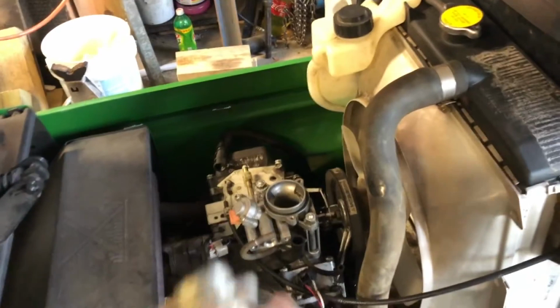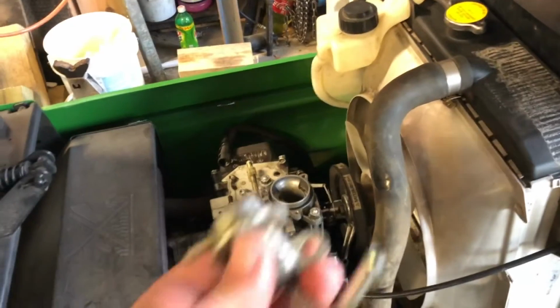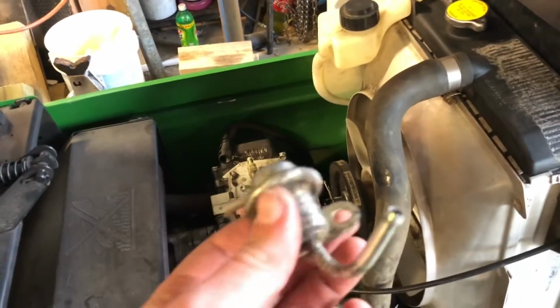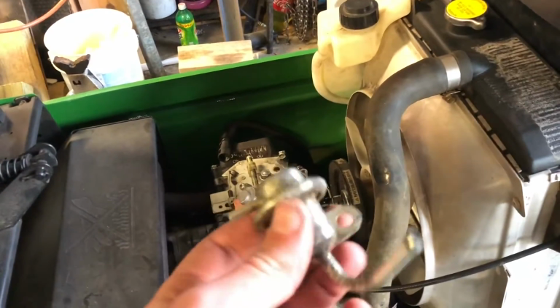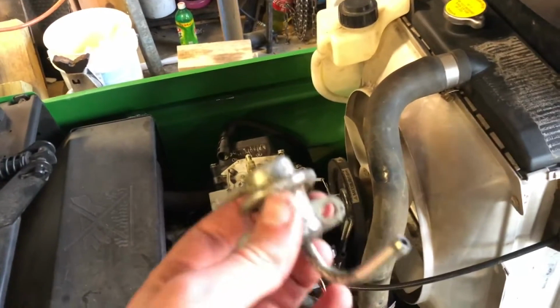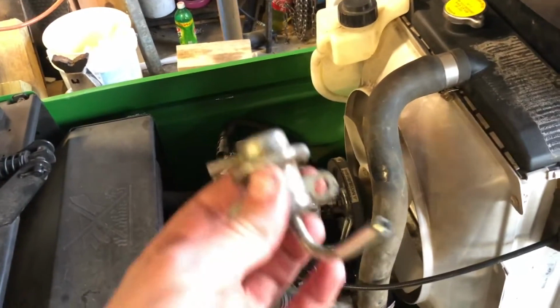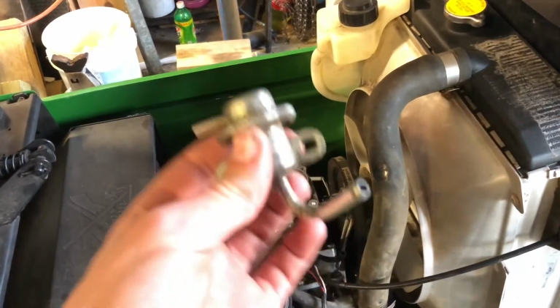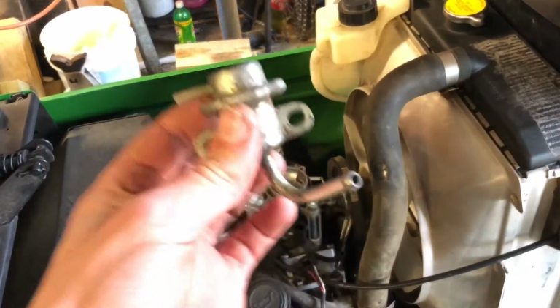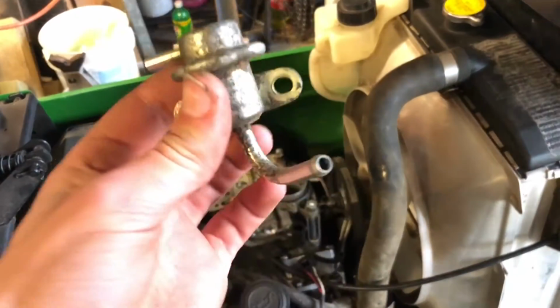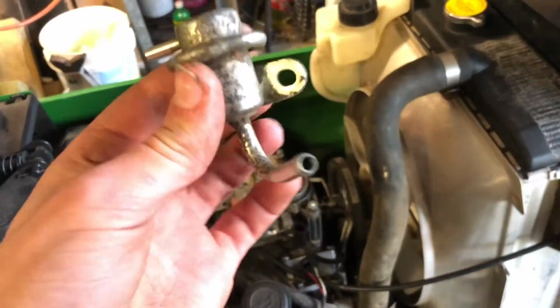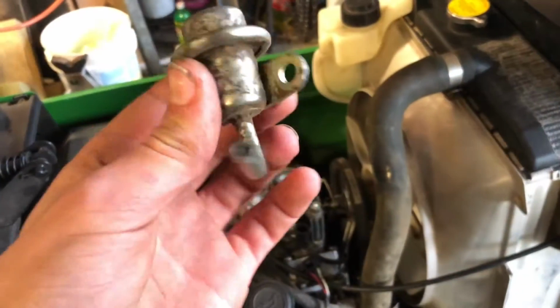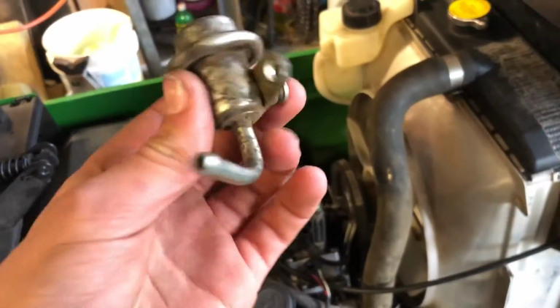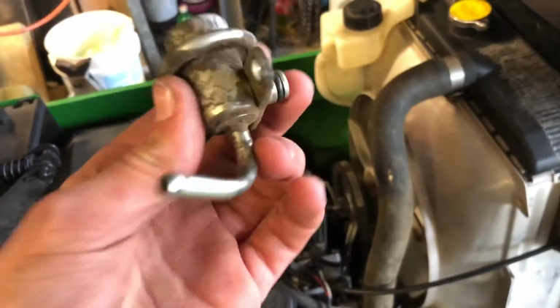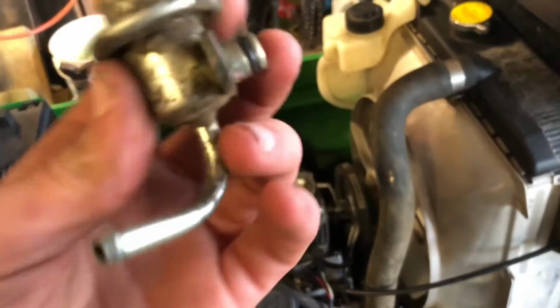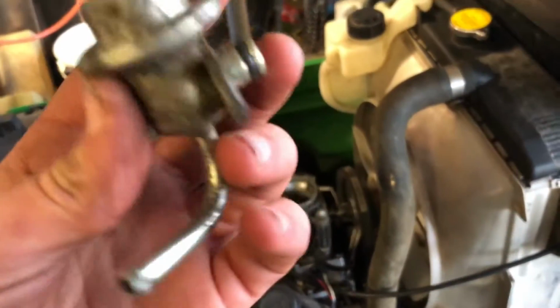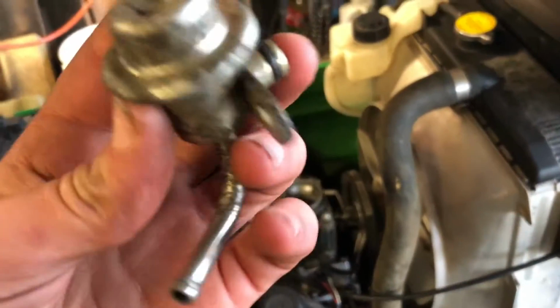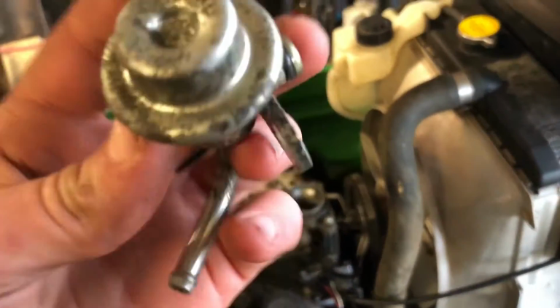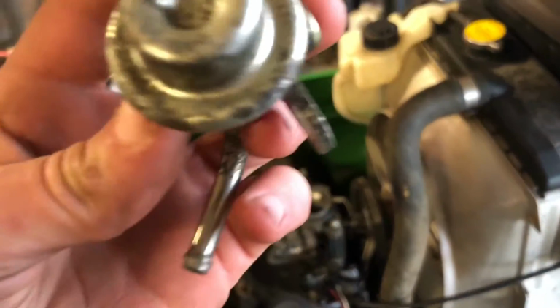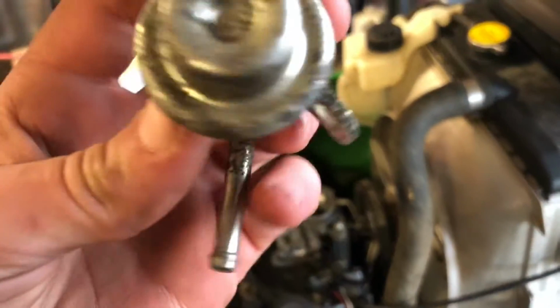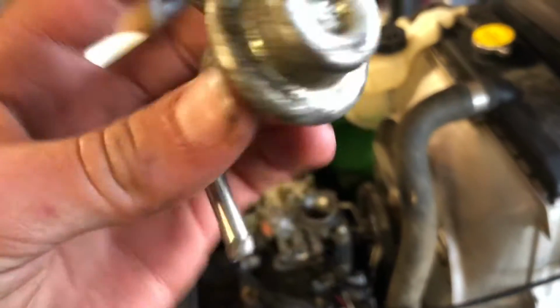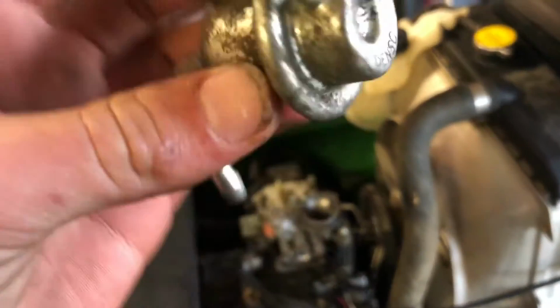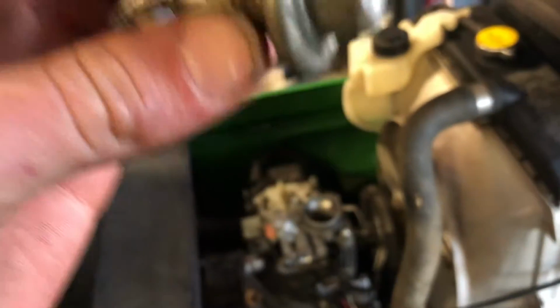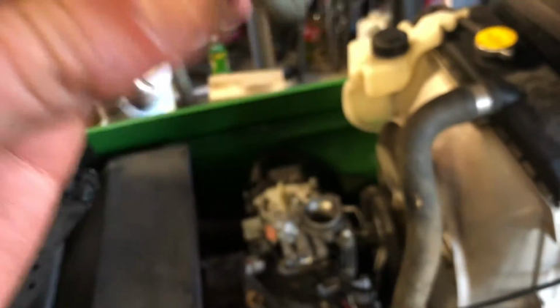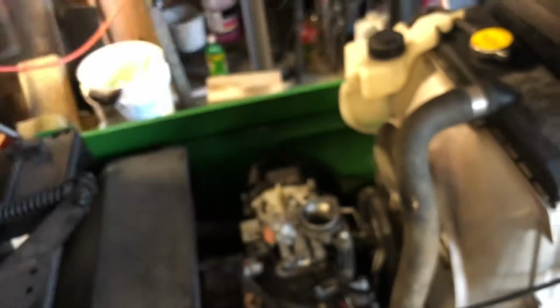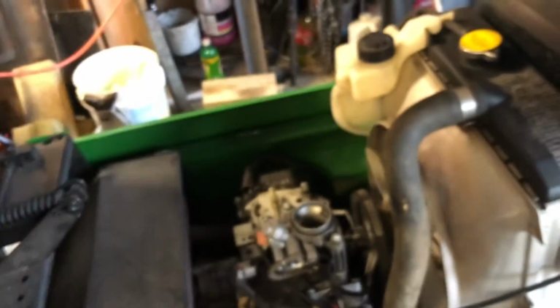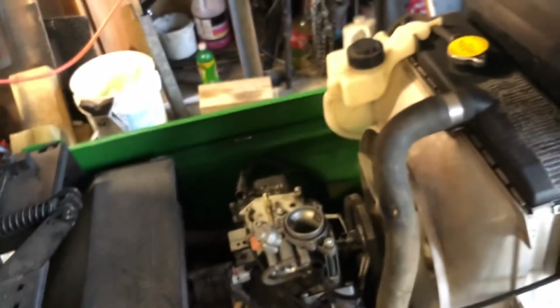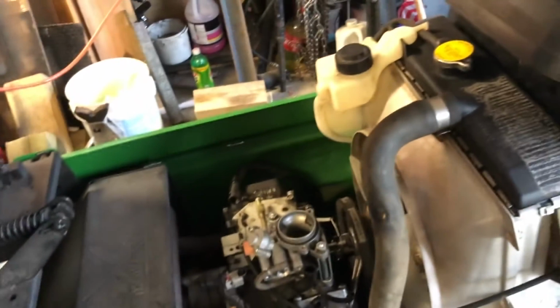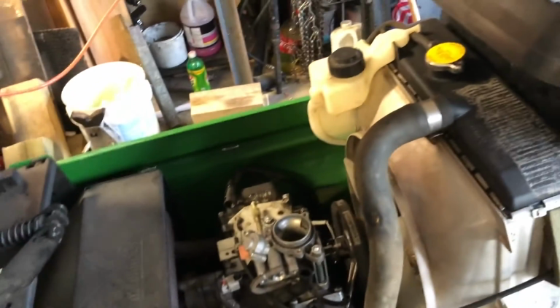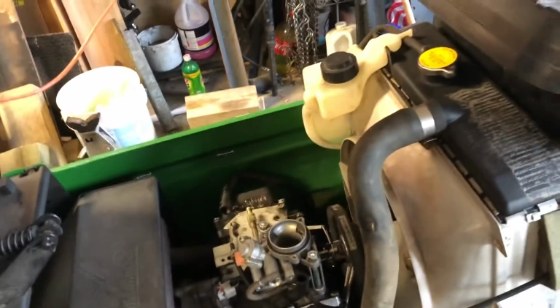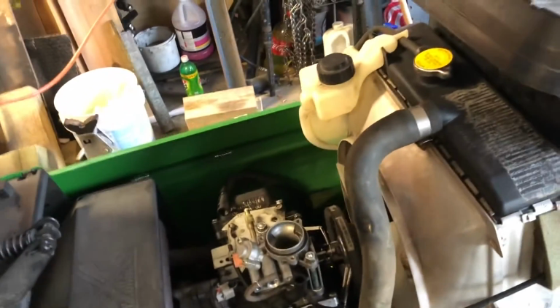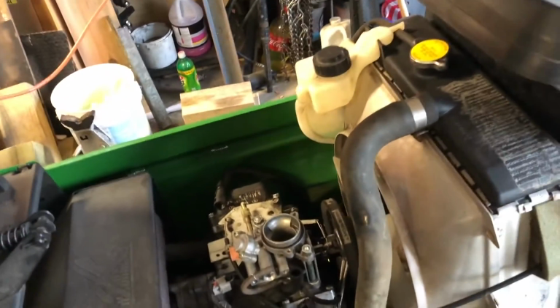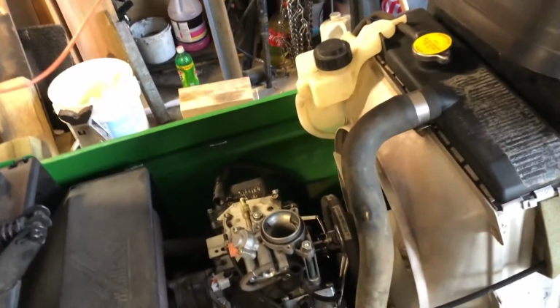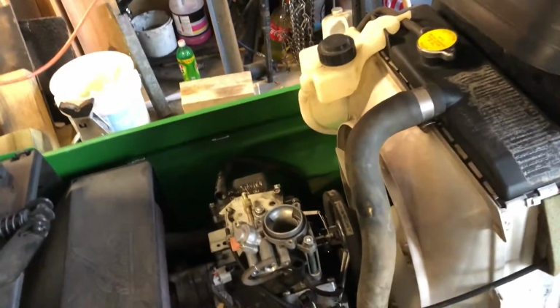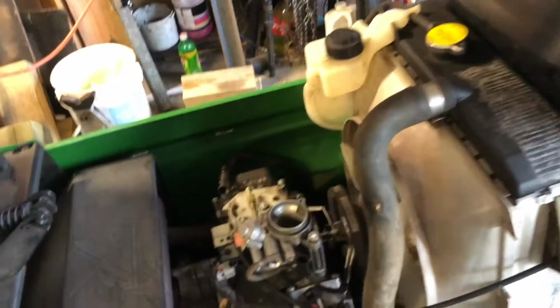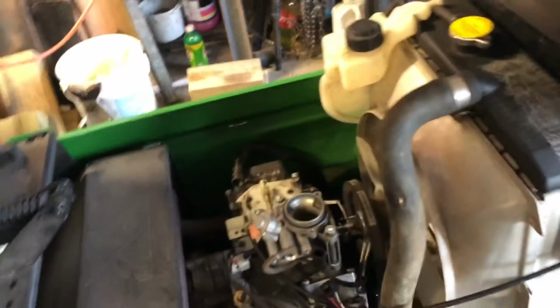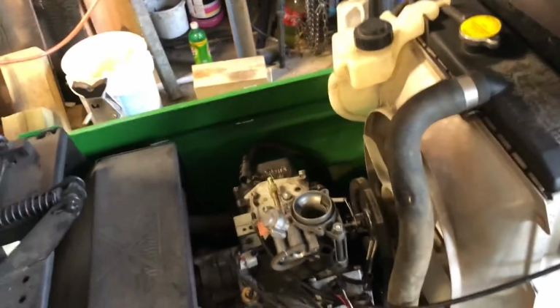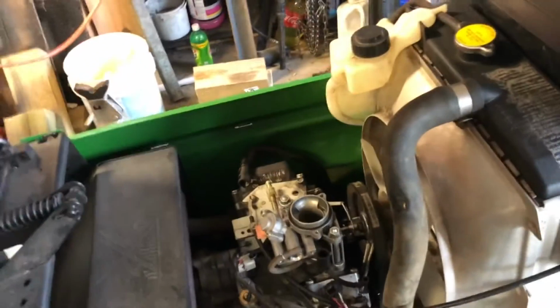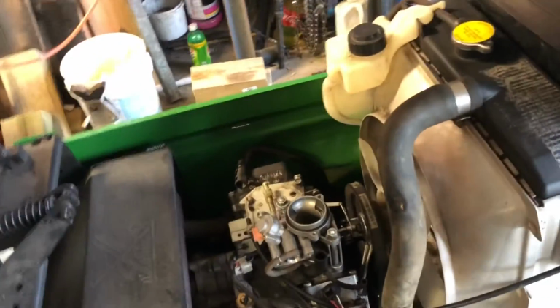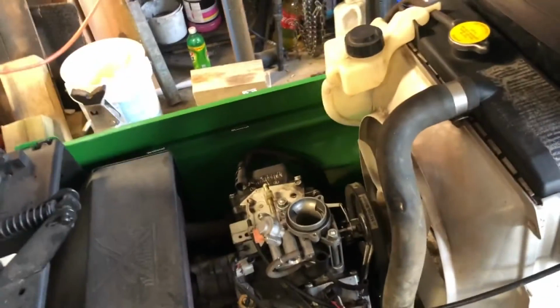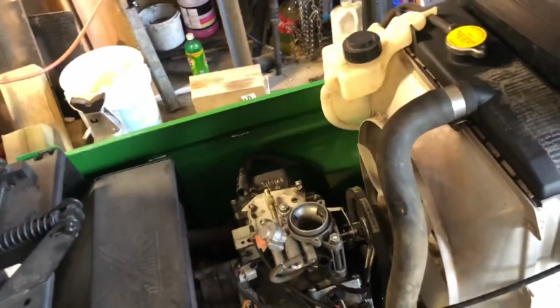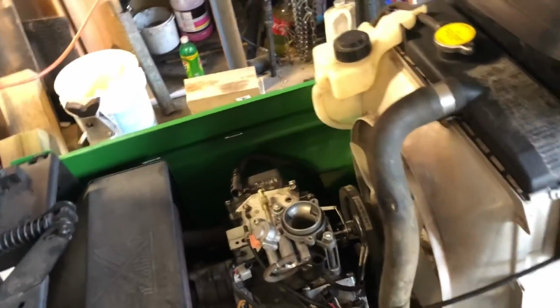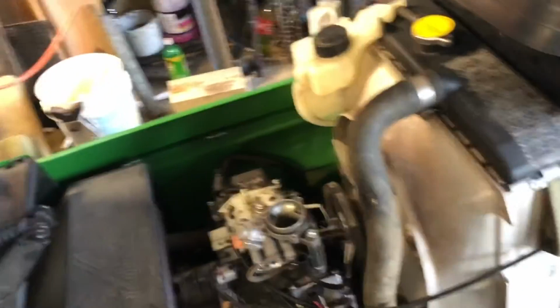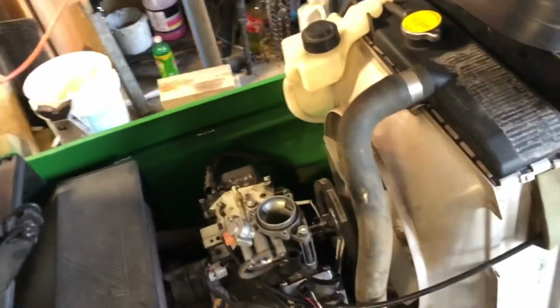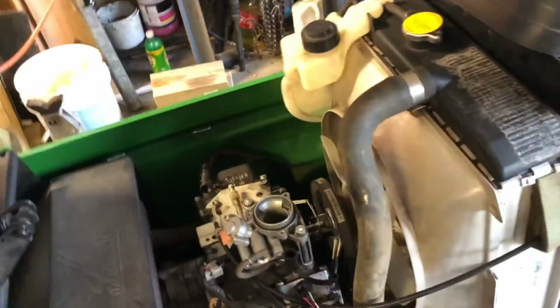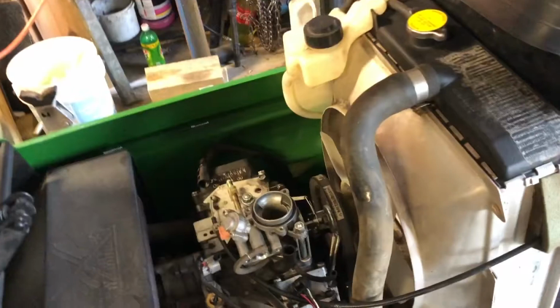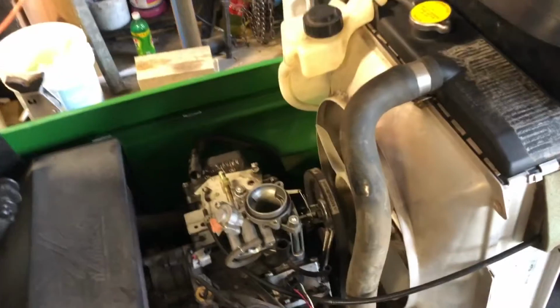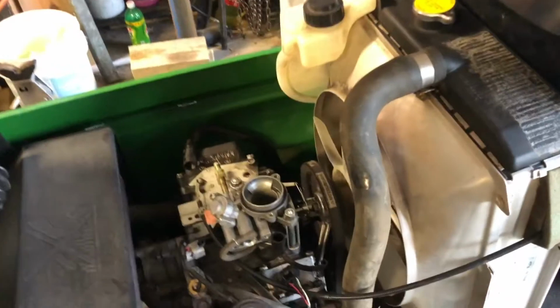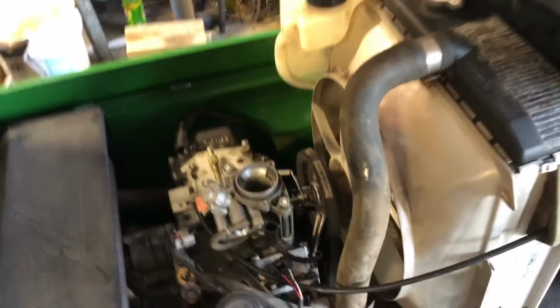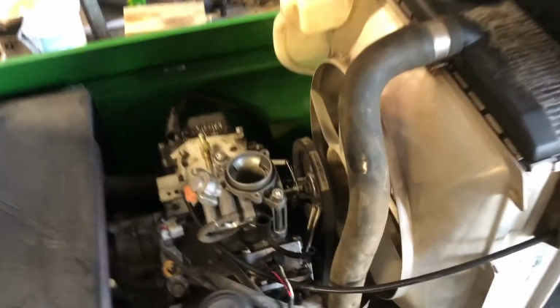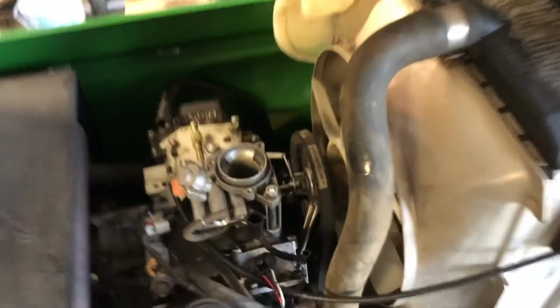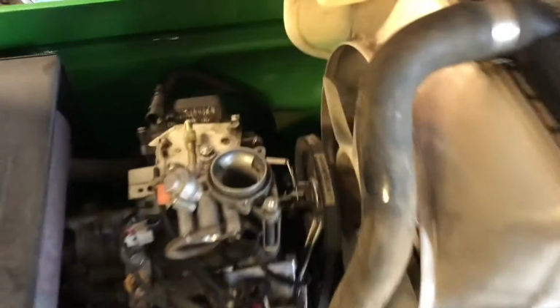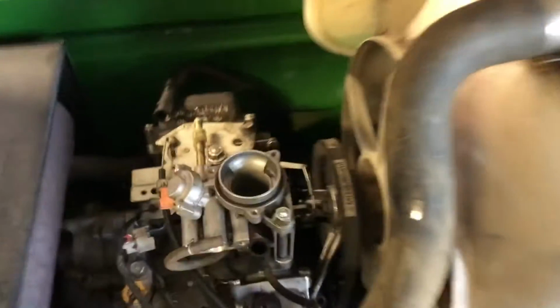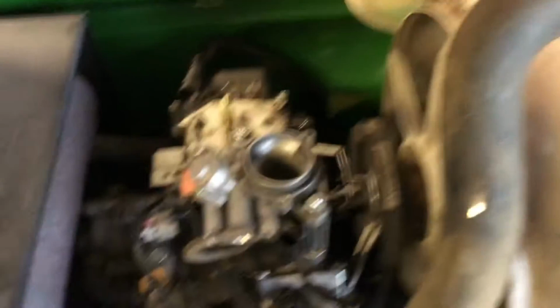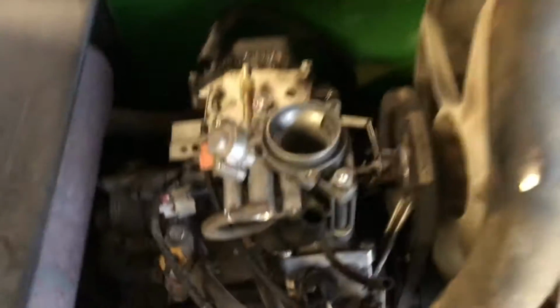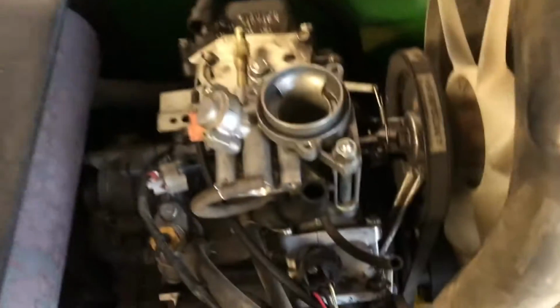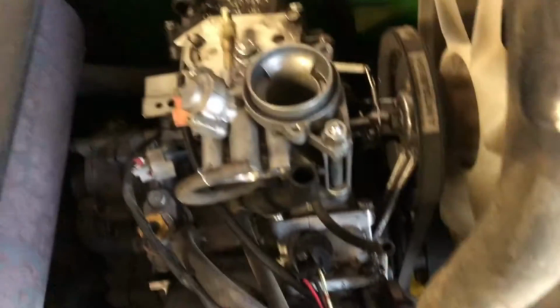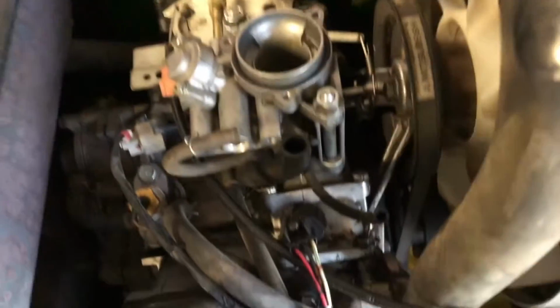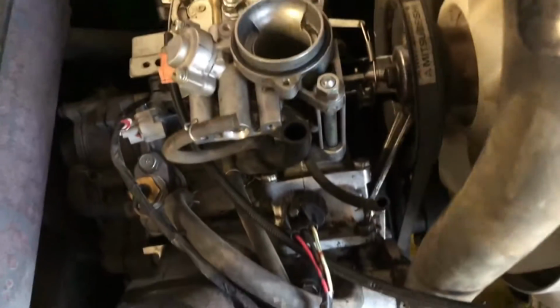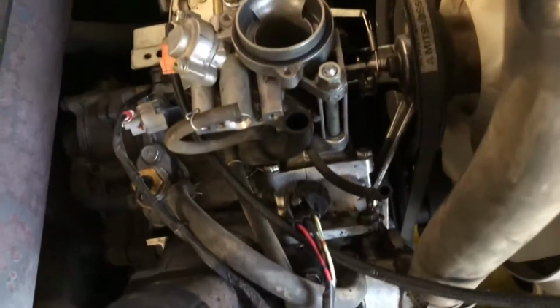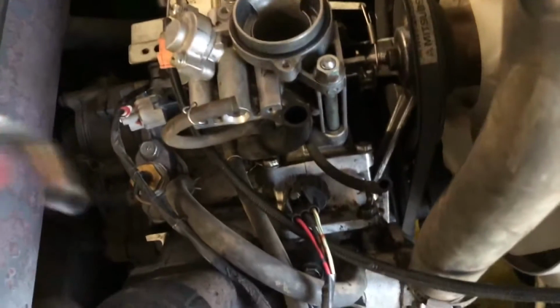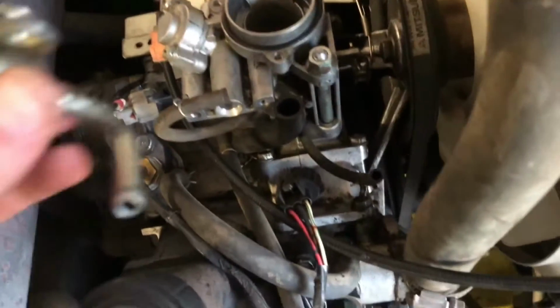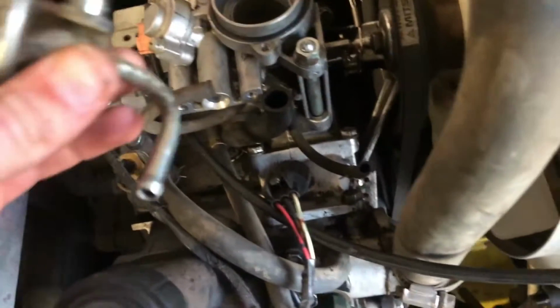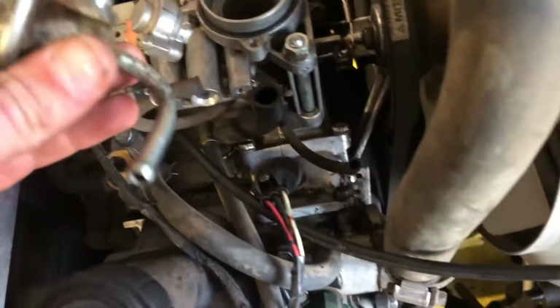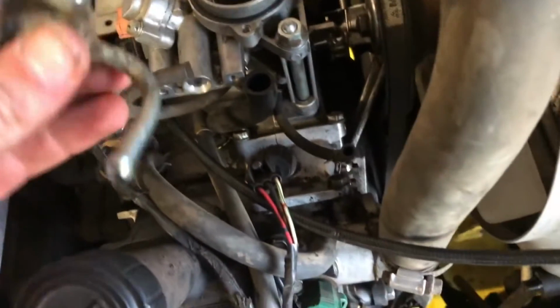Trying the fuel regulator now. My dad did the work on this so I don't really know what I'm getting into right now.